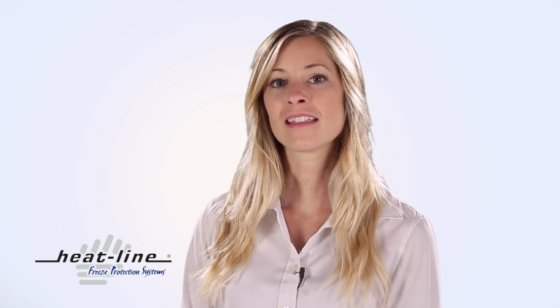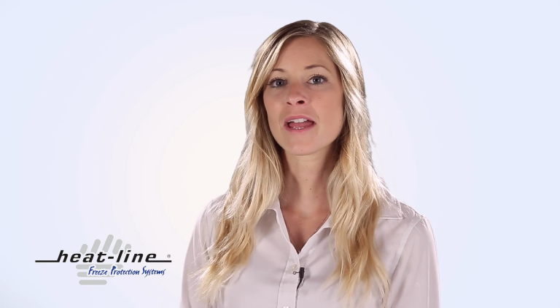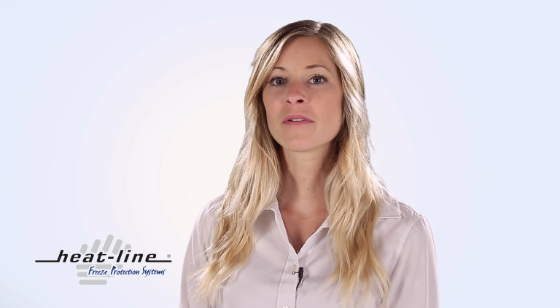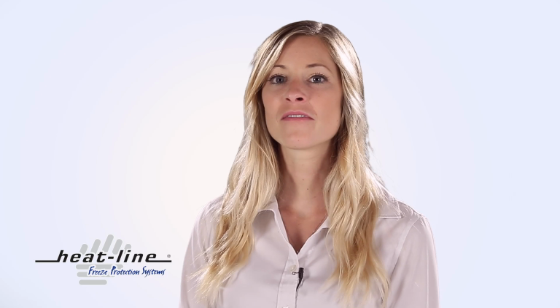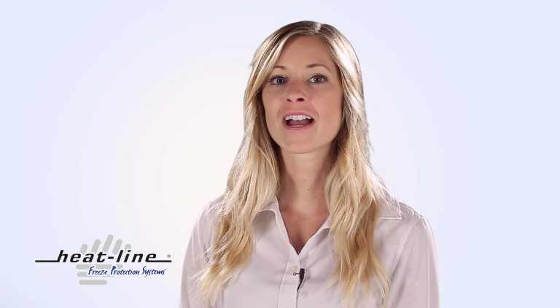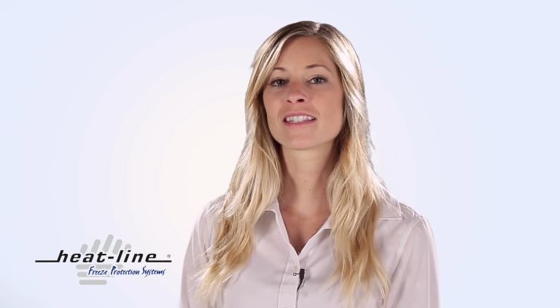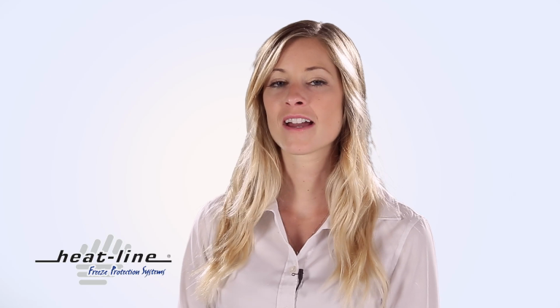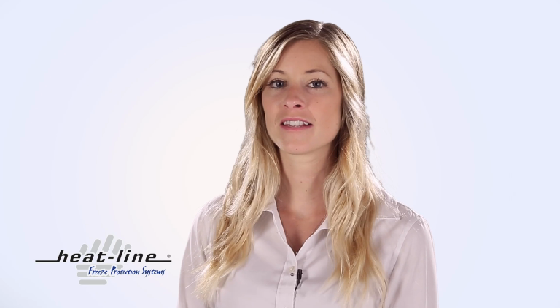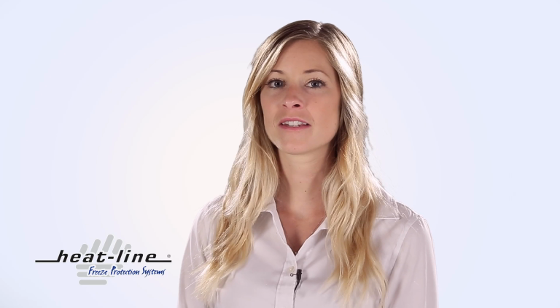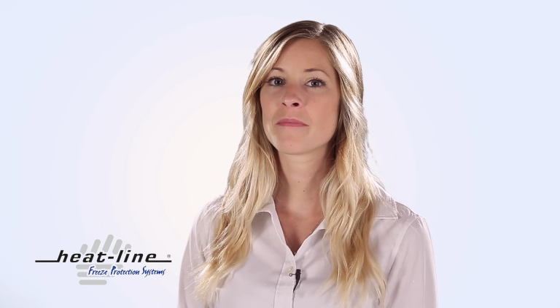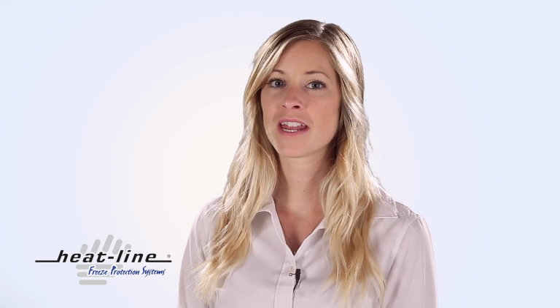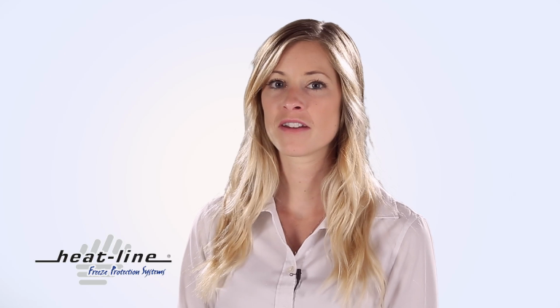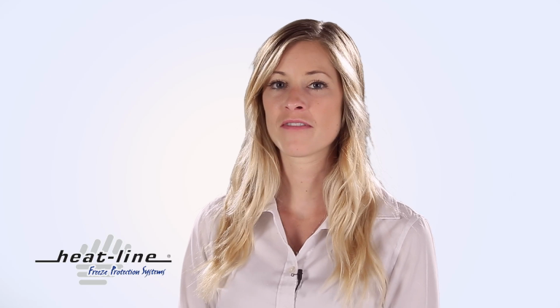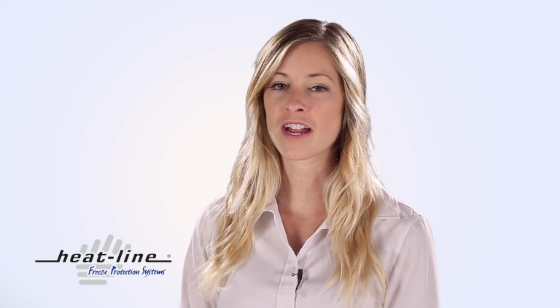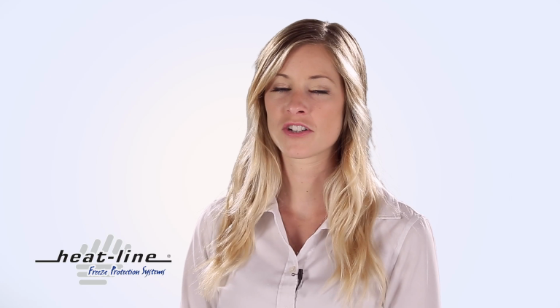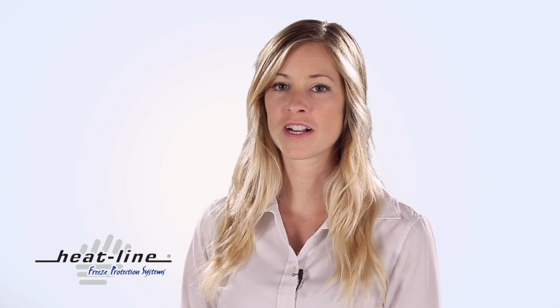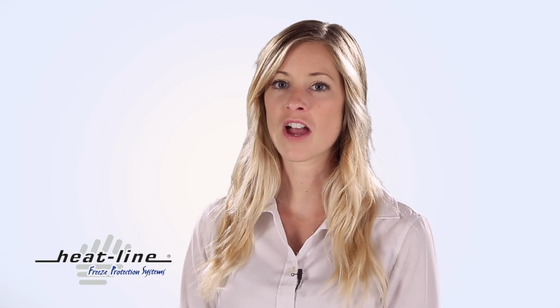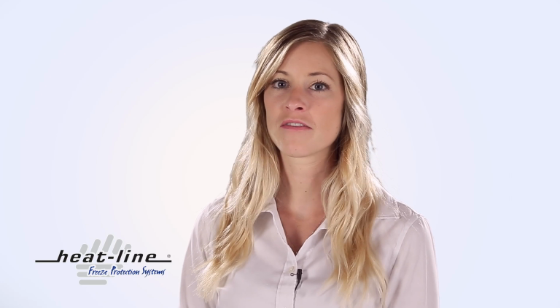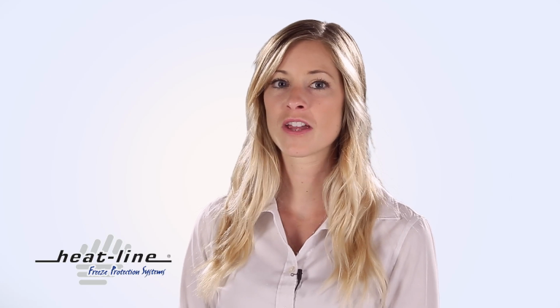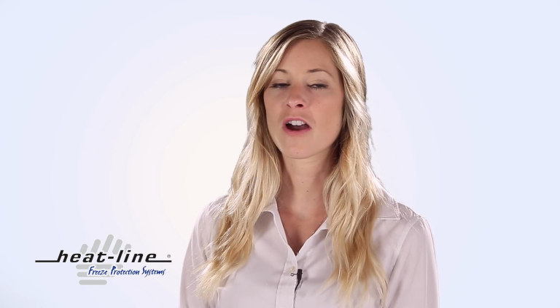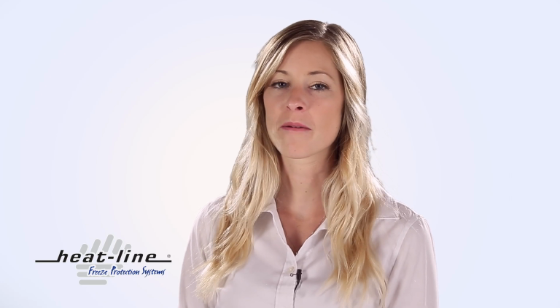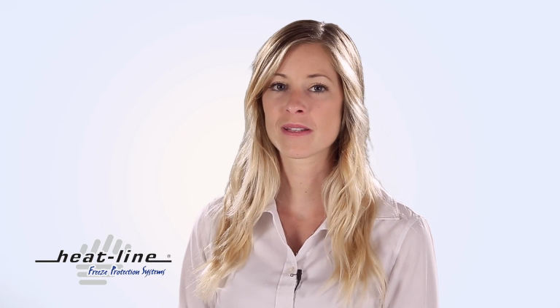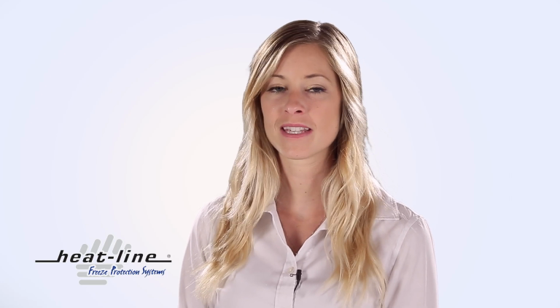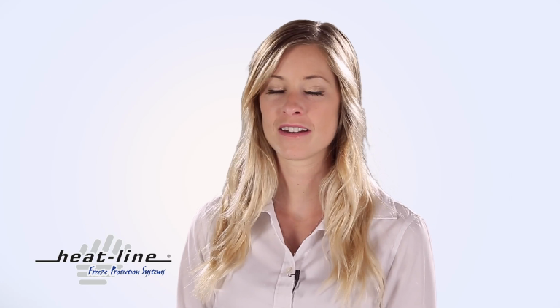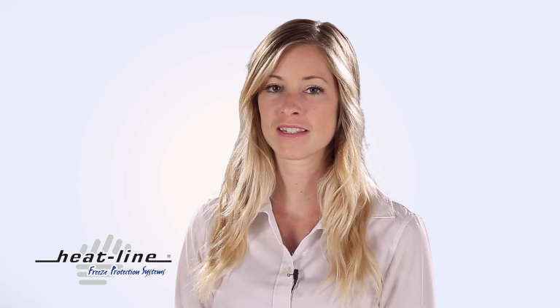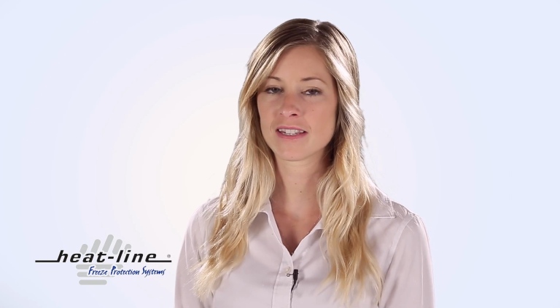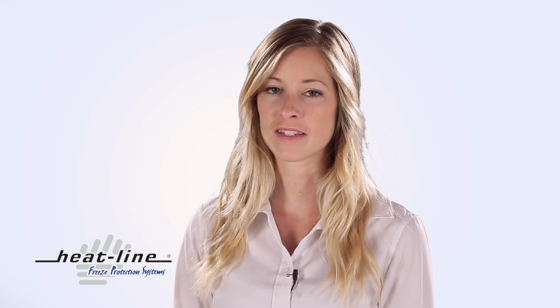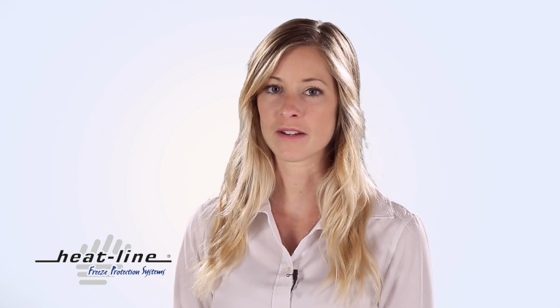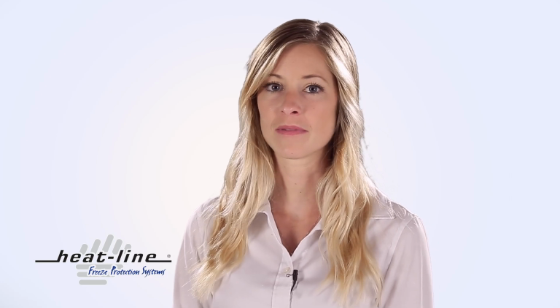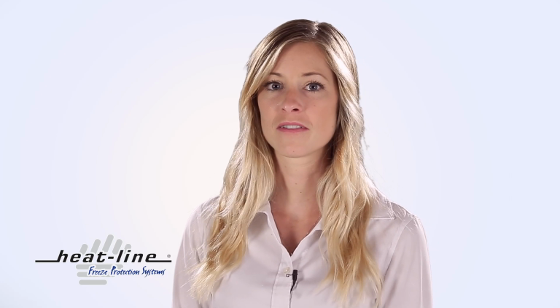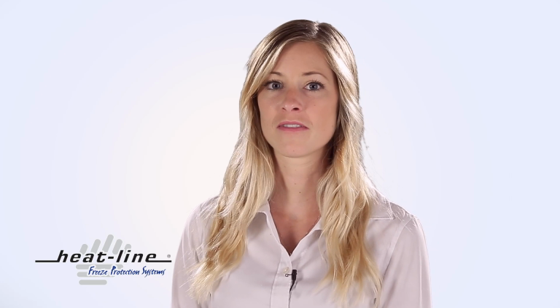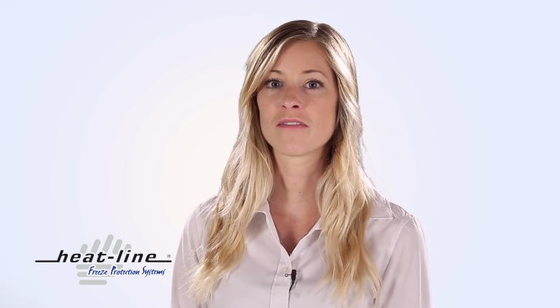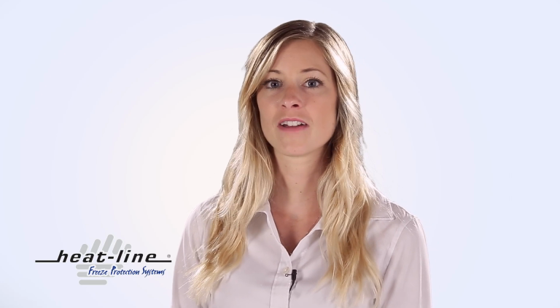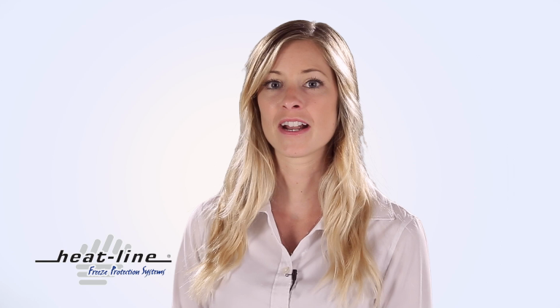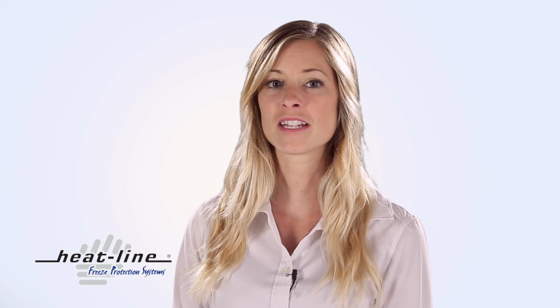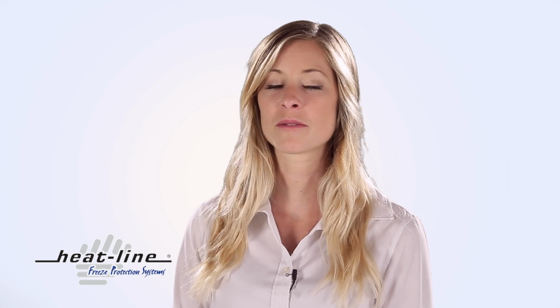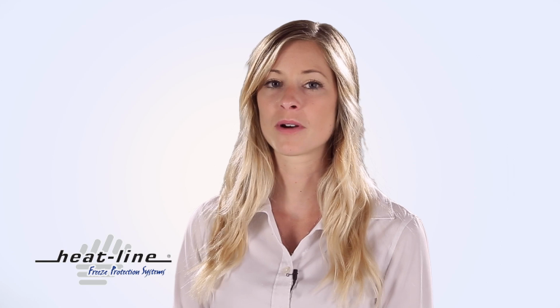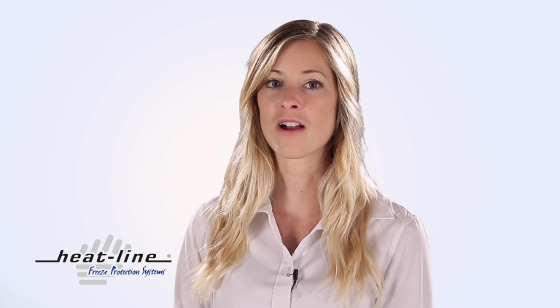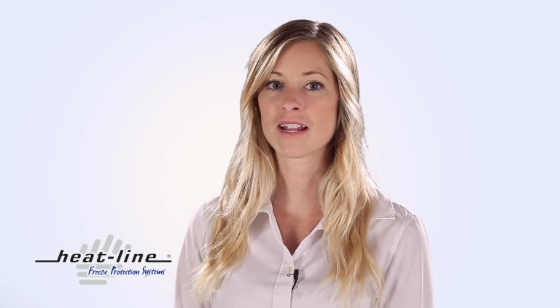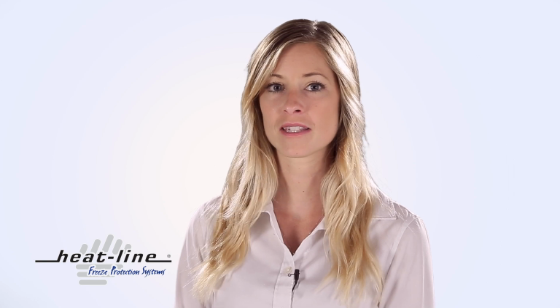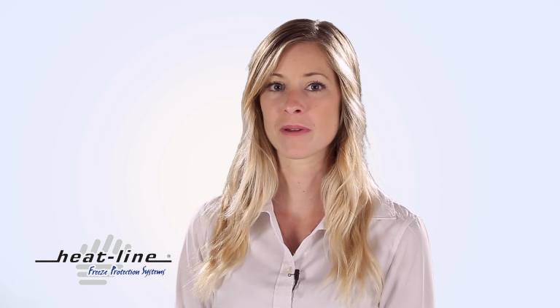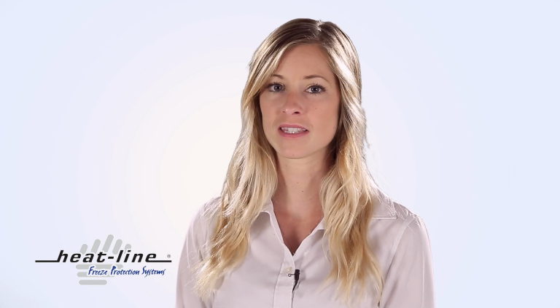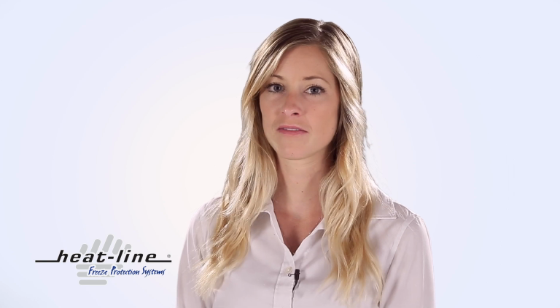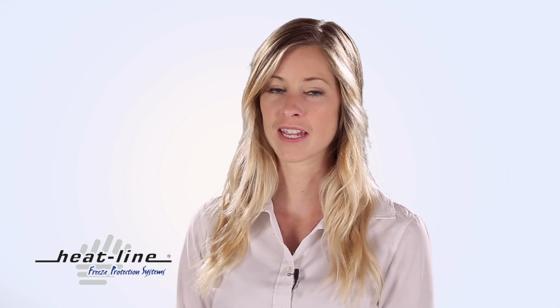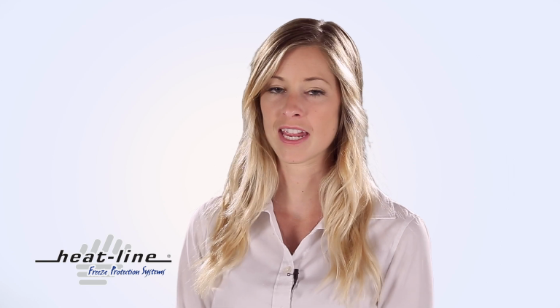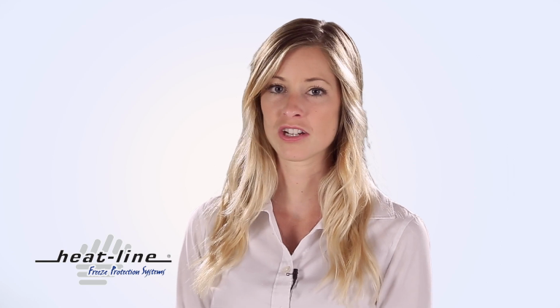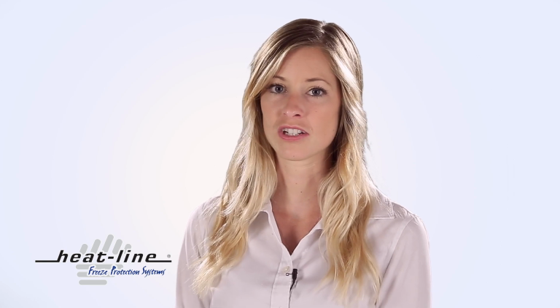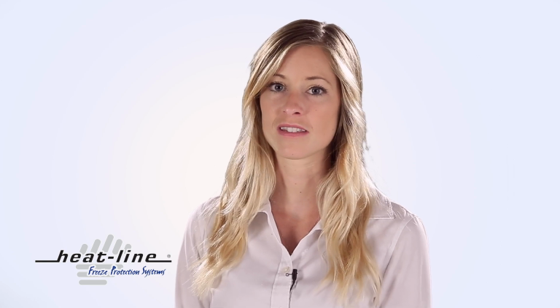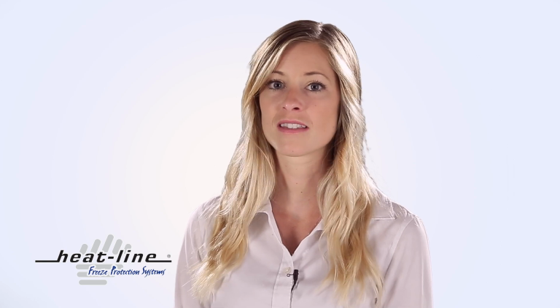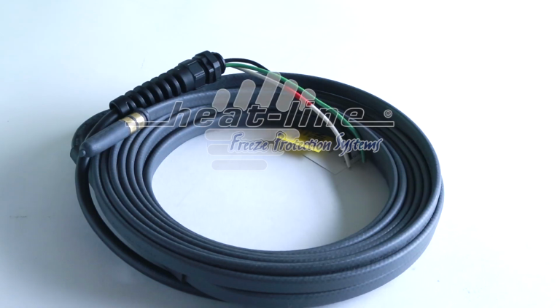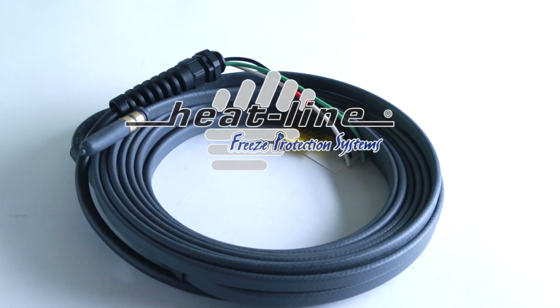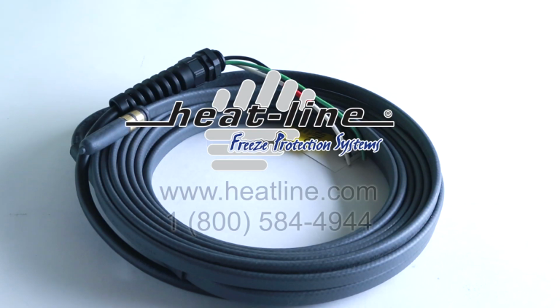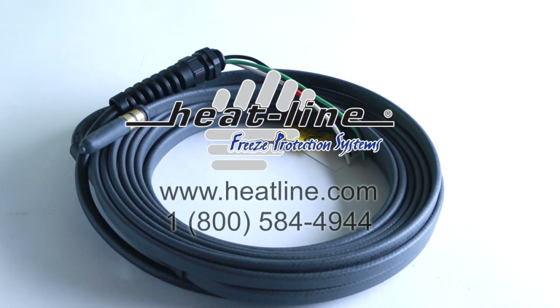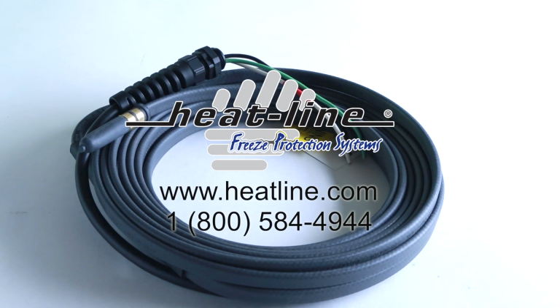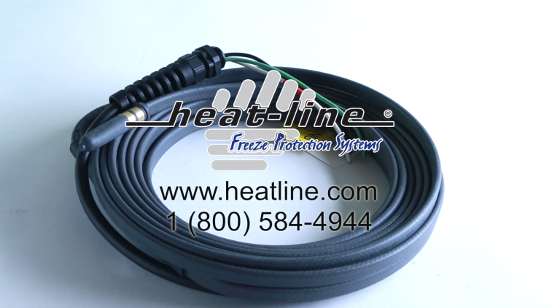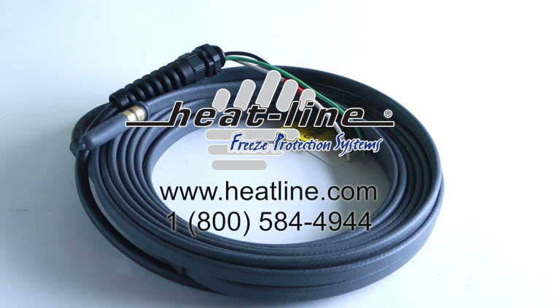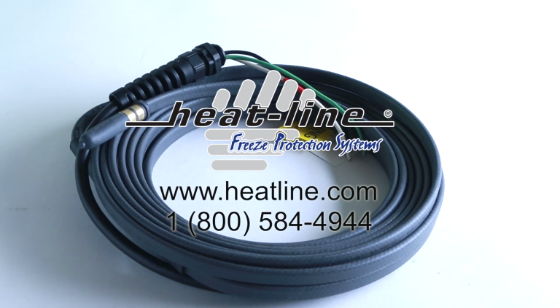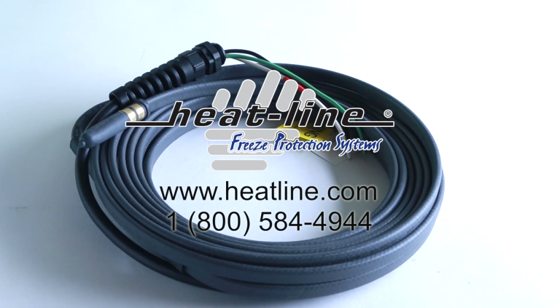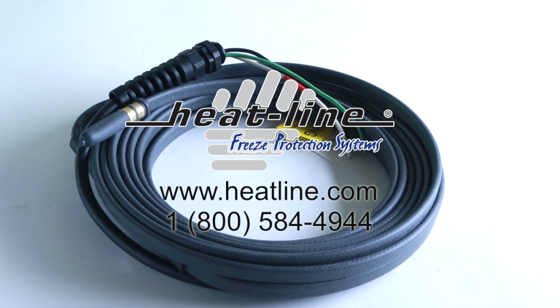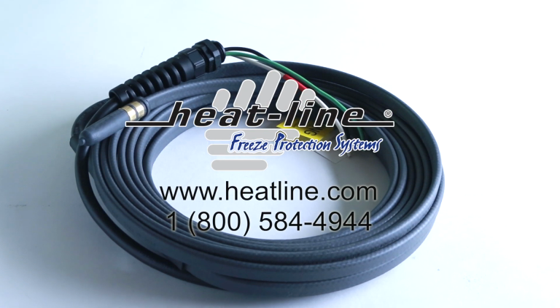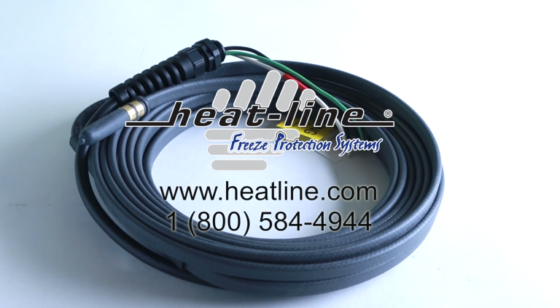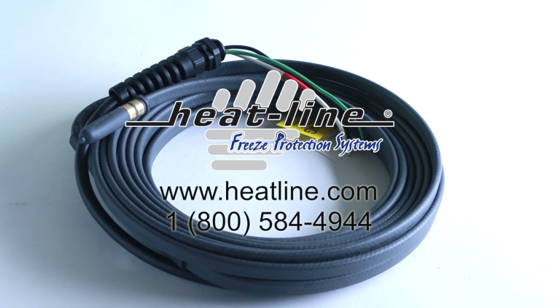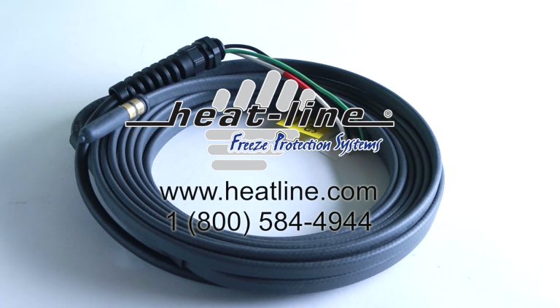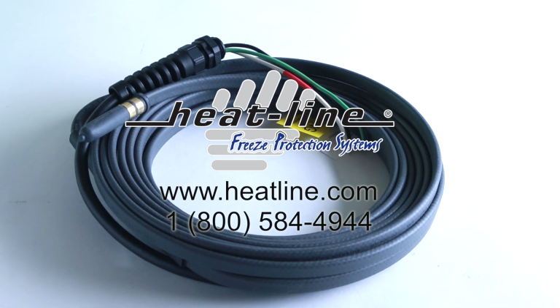HeatLine provides custom manufacturing of the compensator system to fit various product specifications and welcomes custom projects.